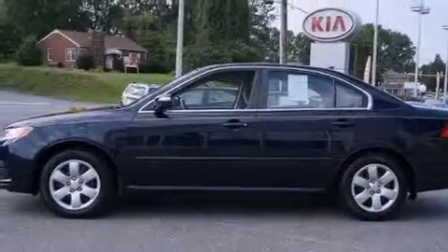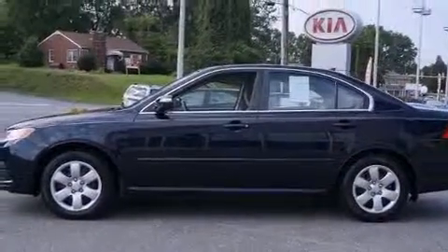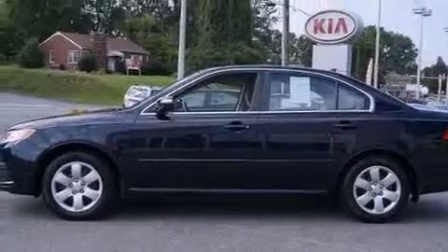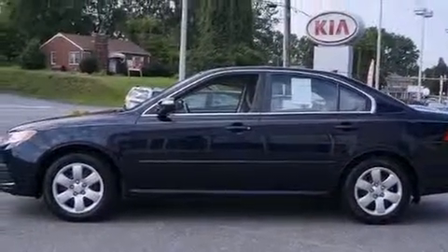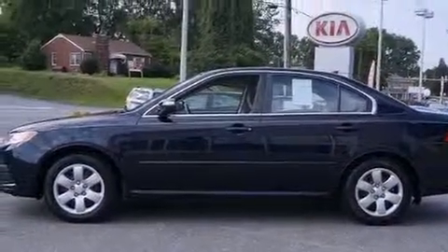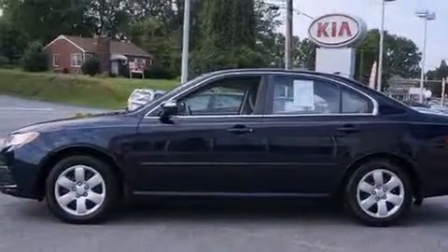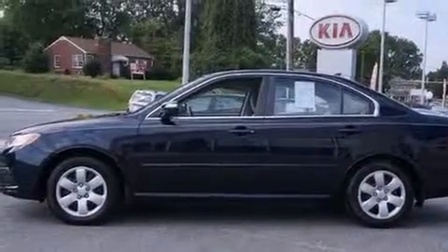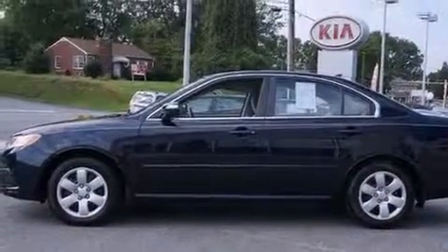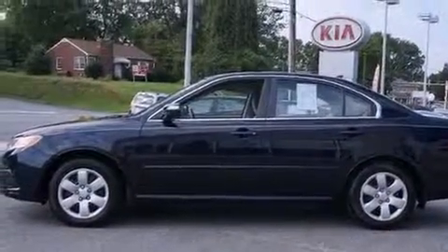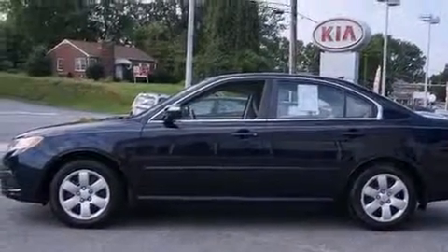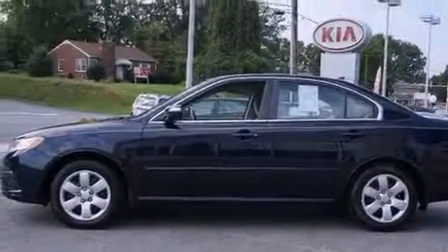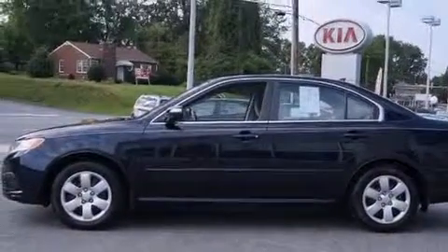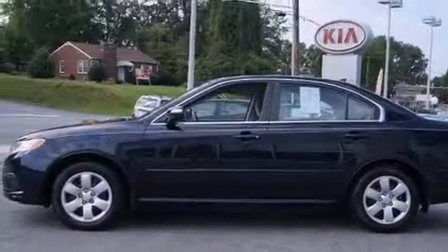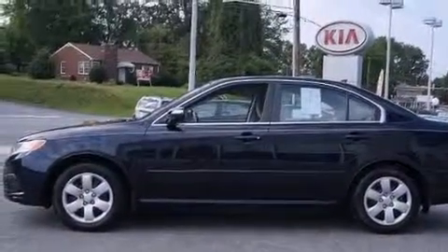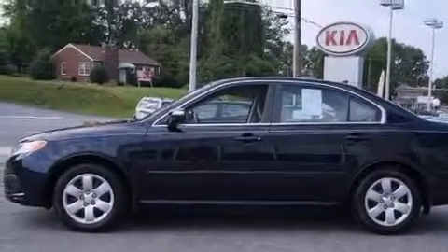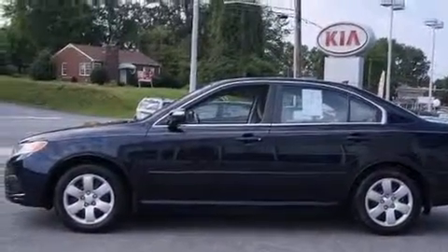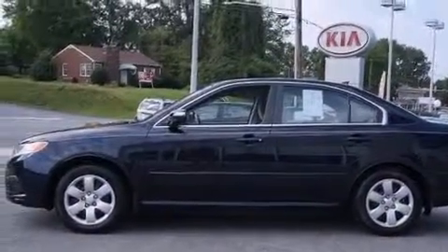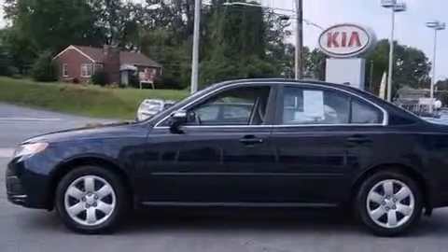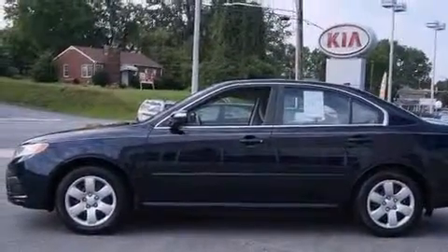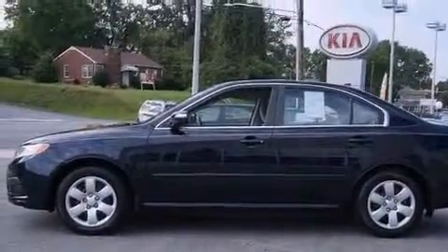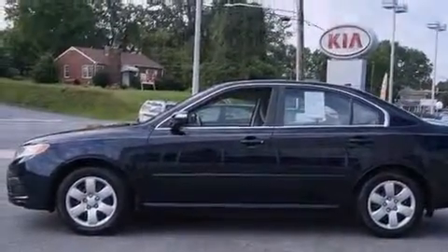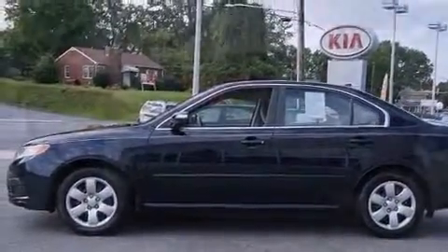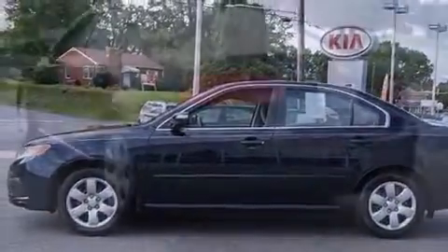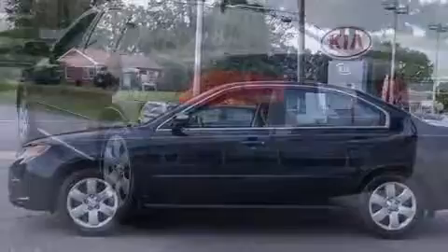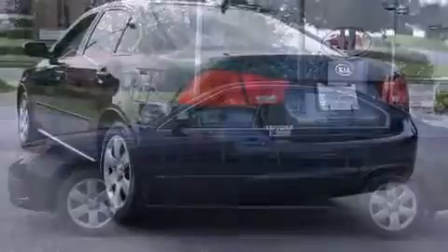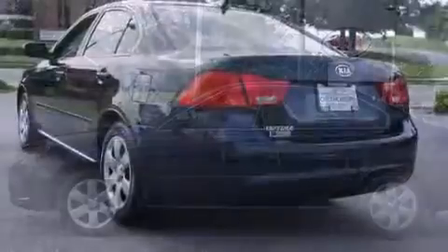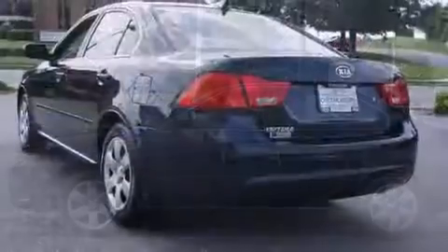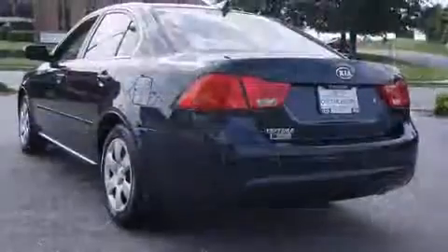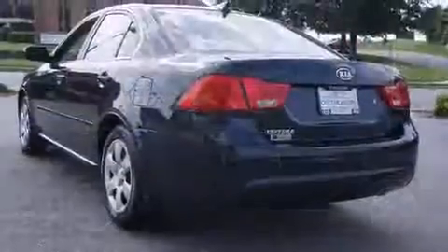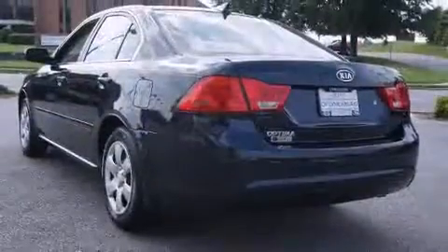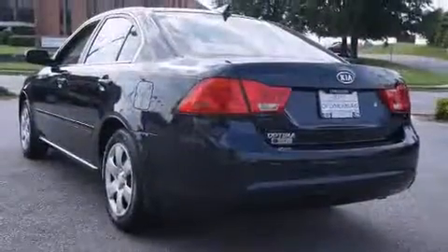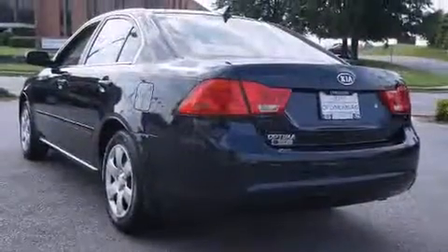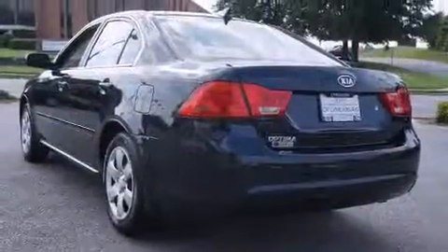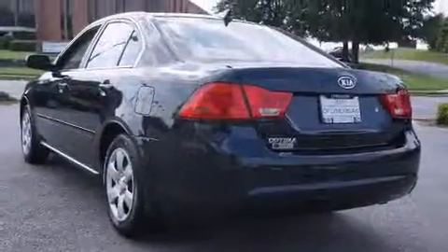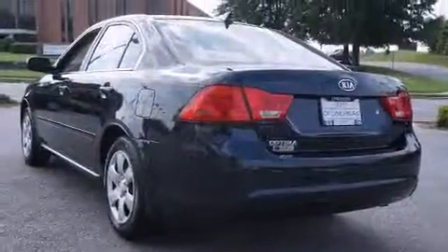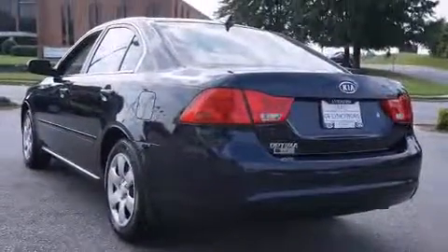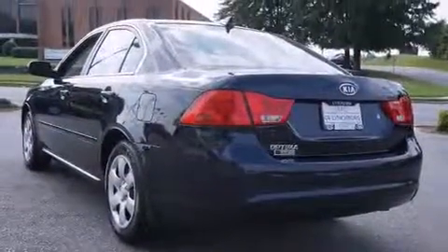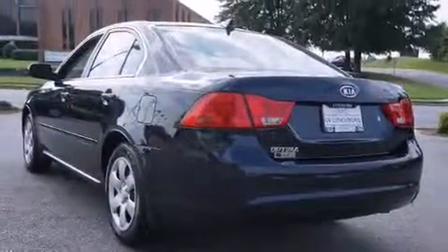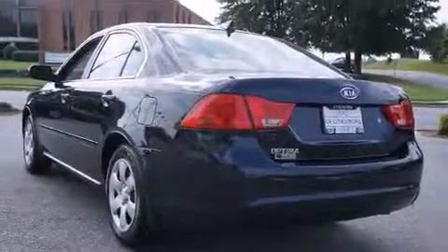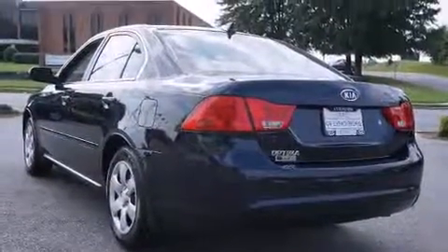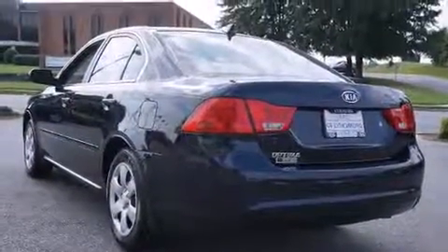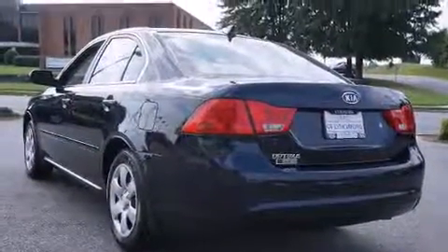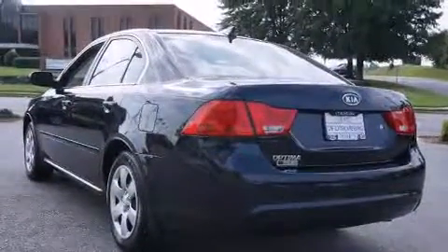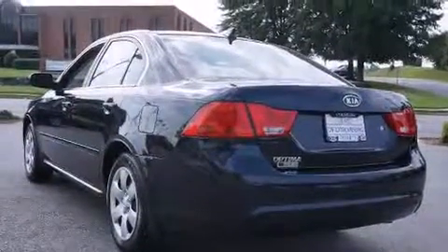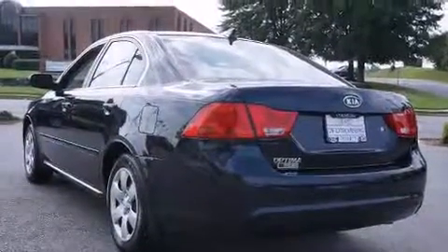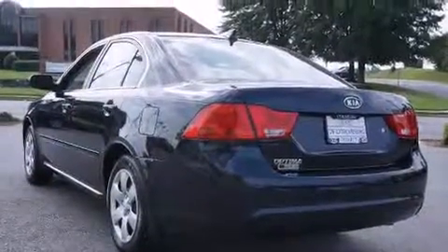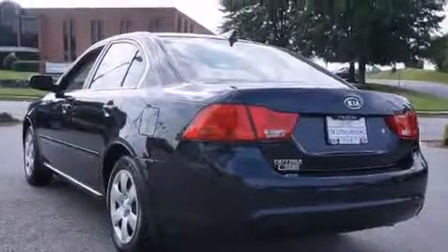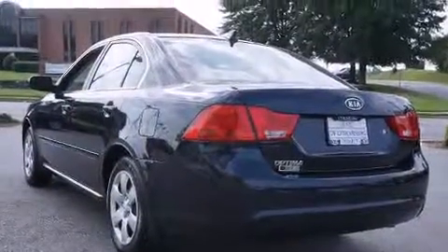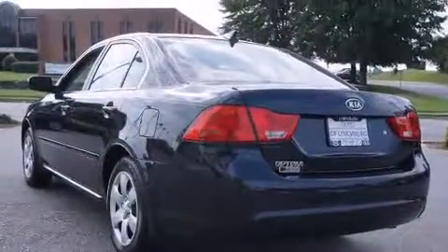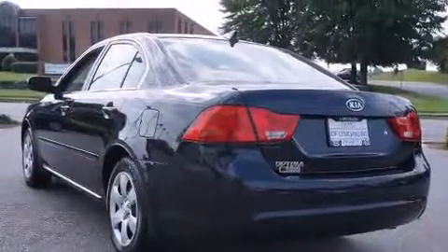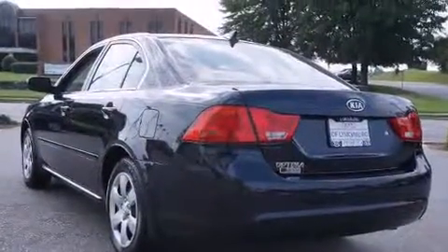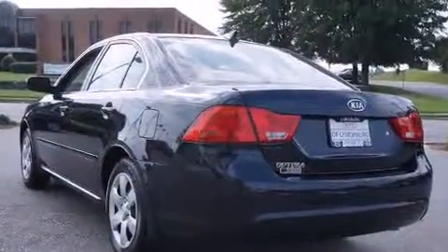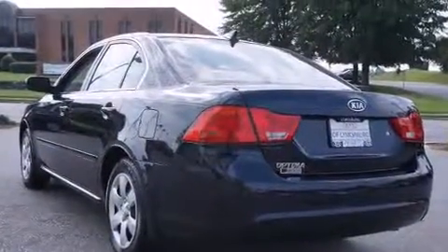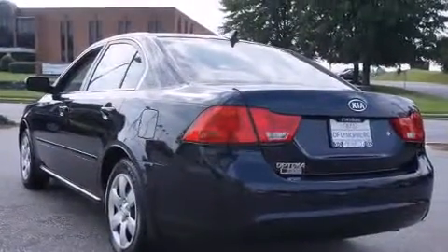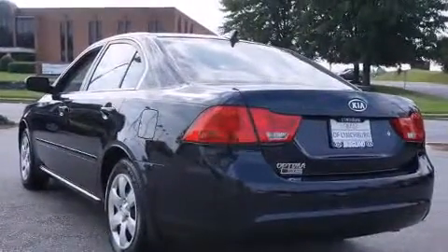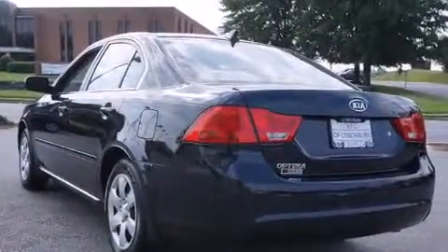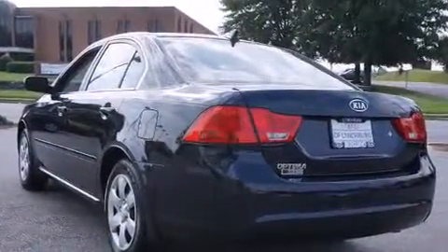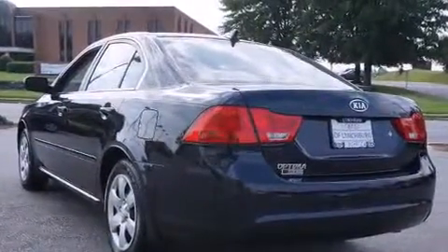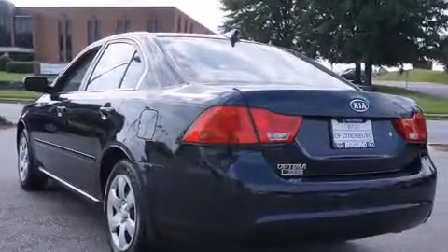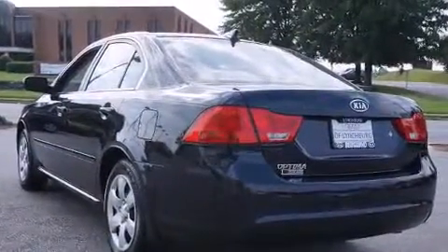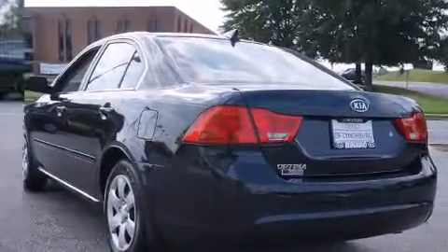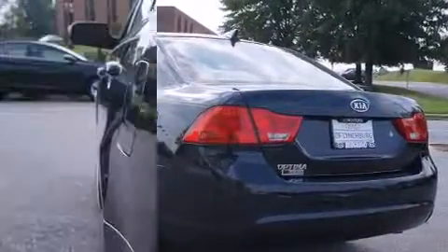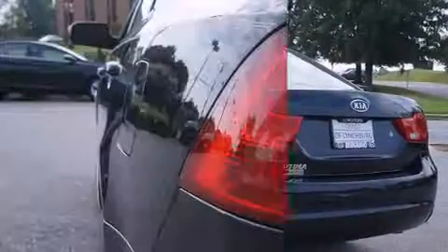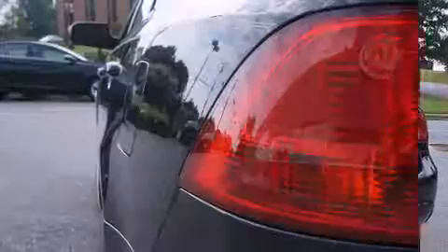It features an automatic transmission, front-wheel drive, and a 2.4-liter four-cylinder engine.